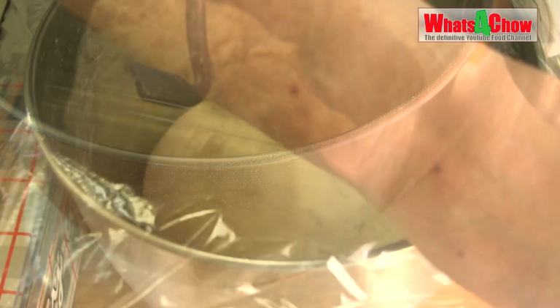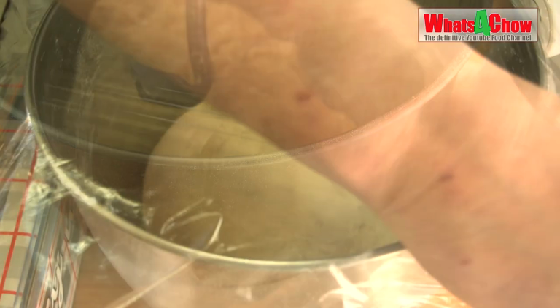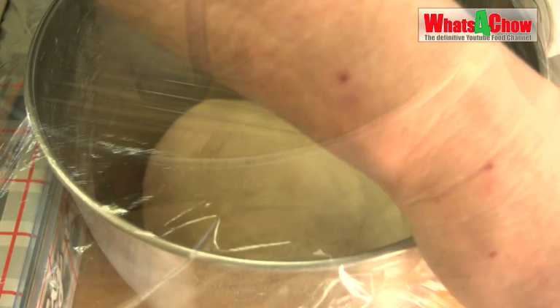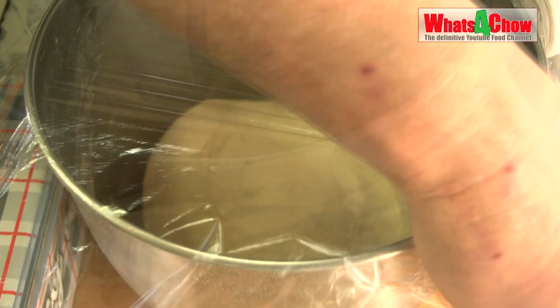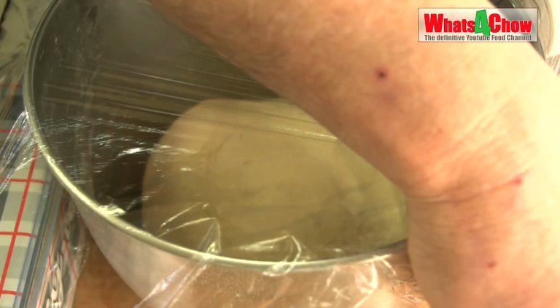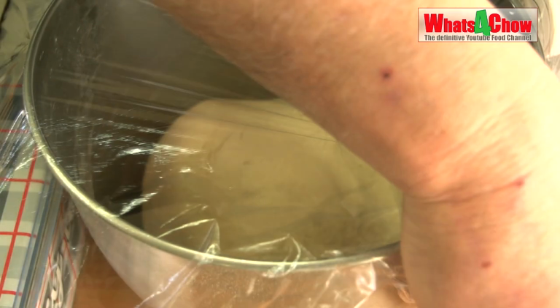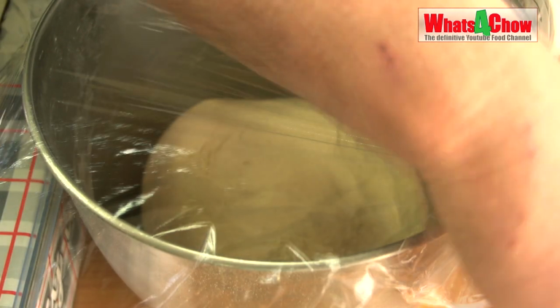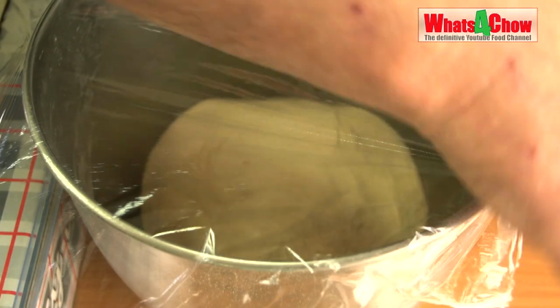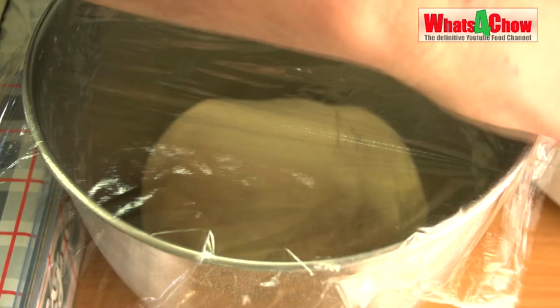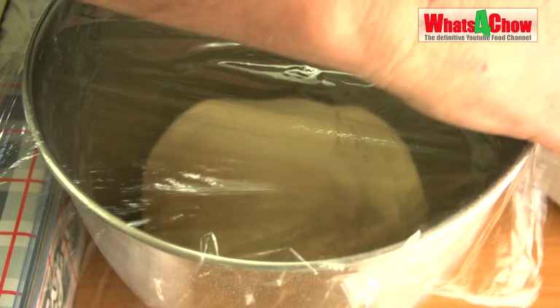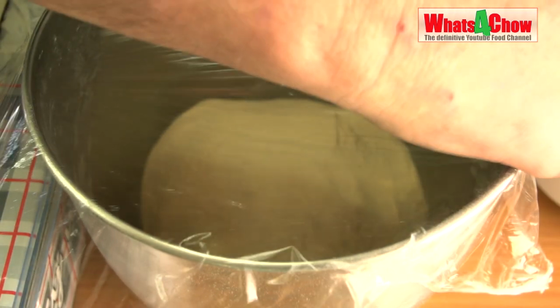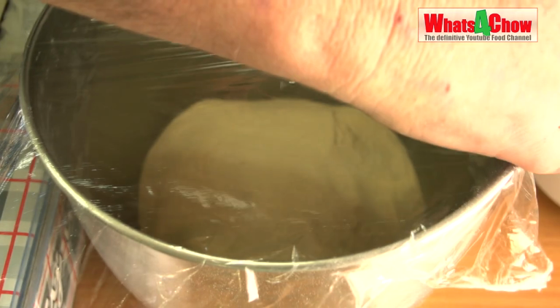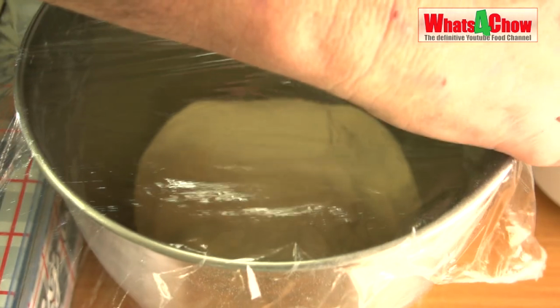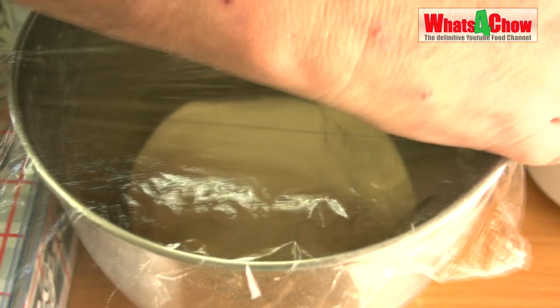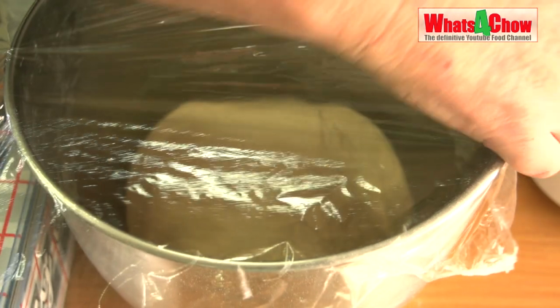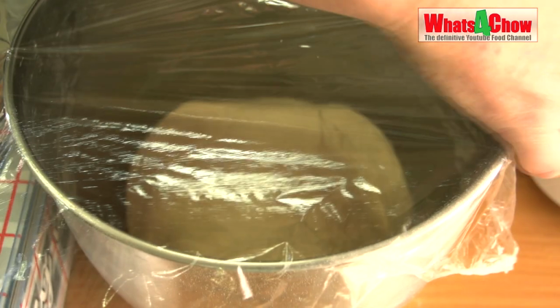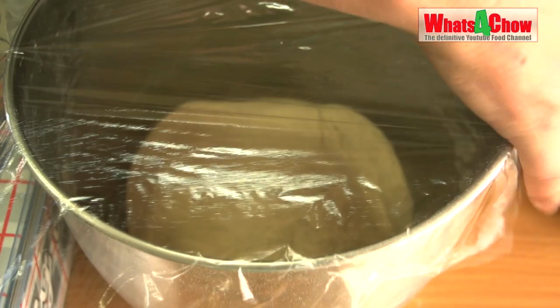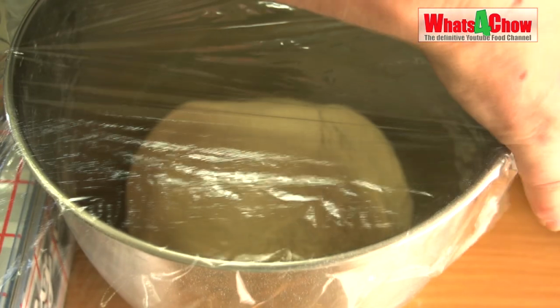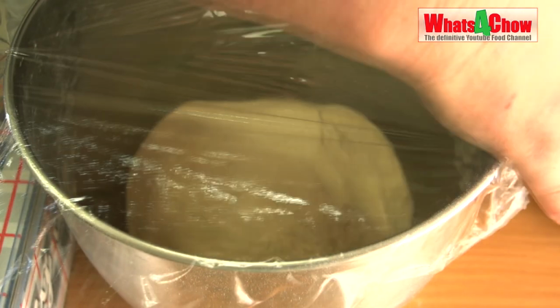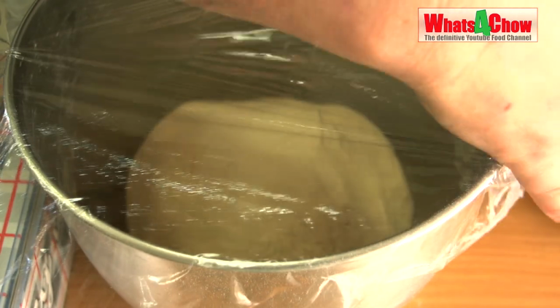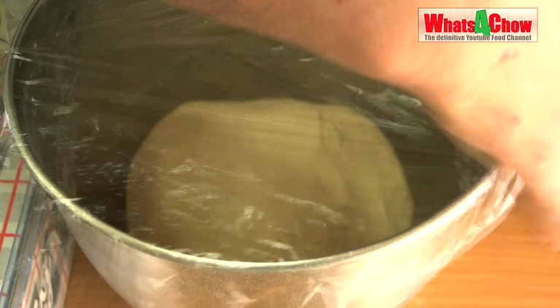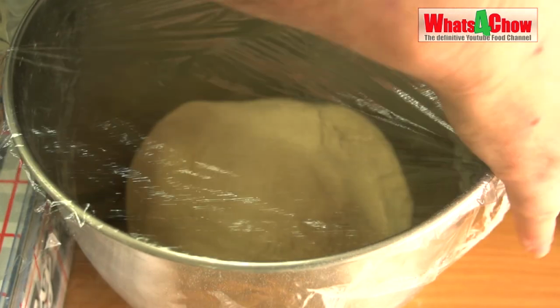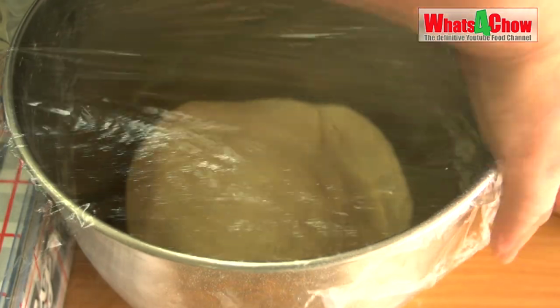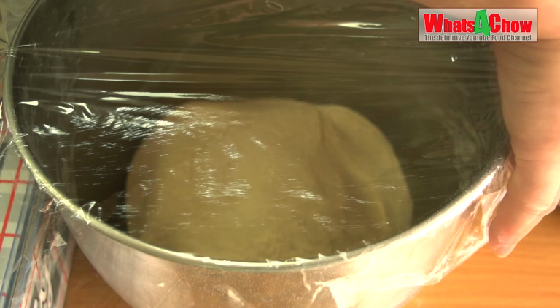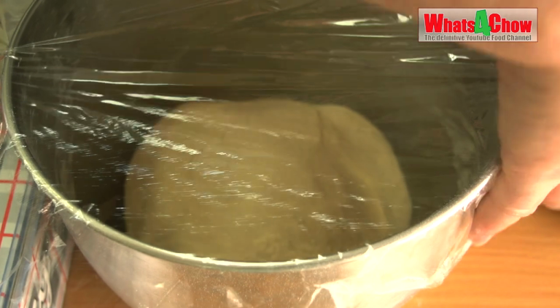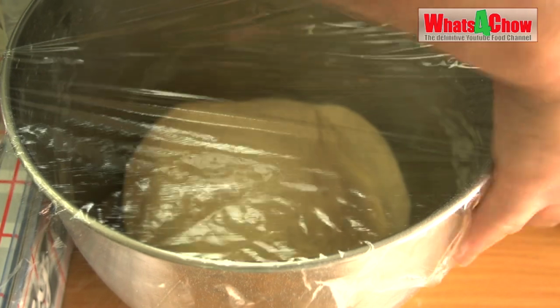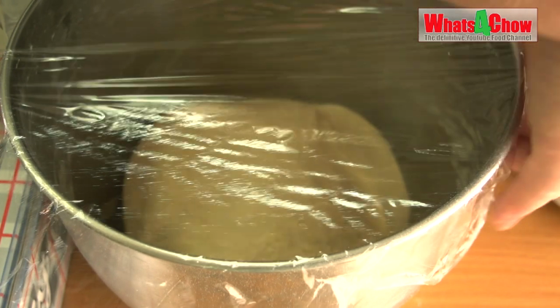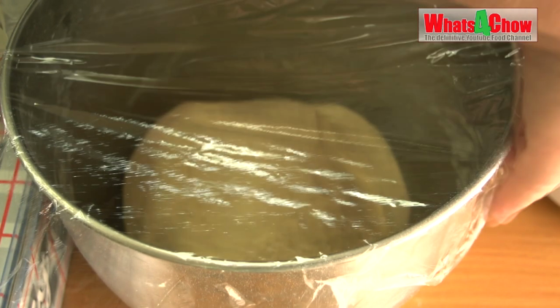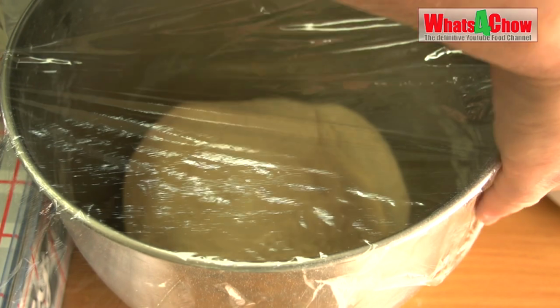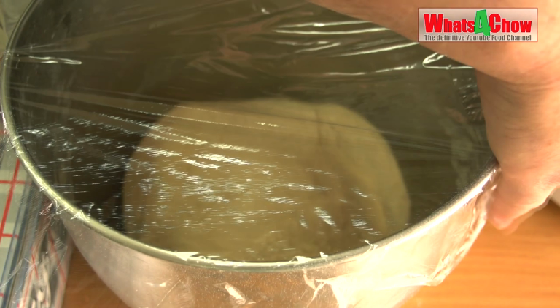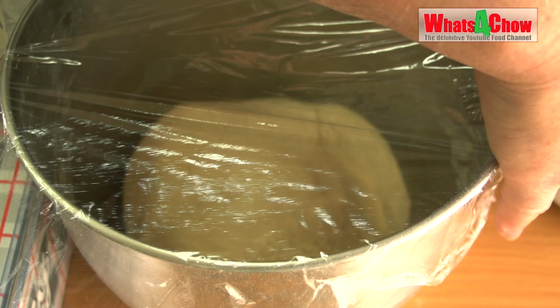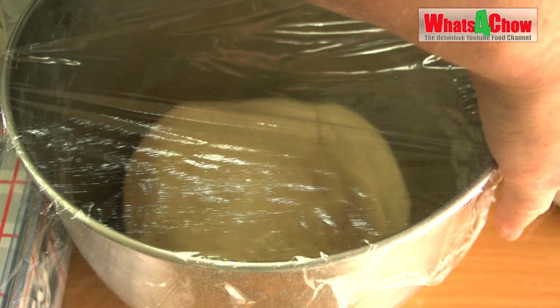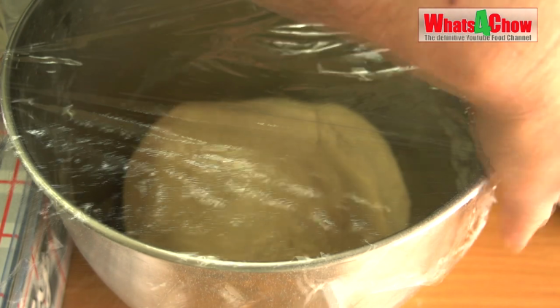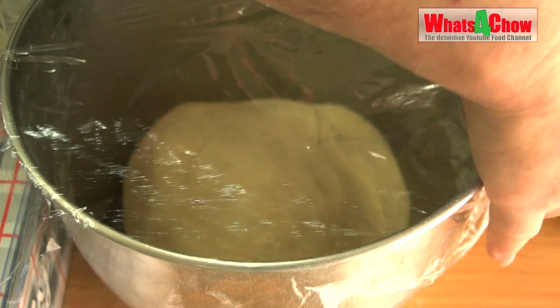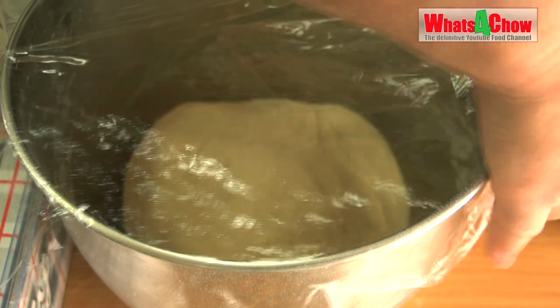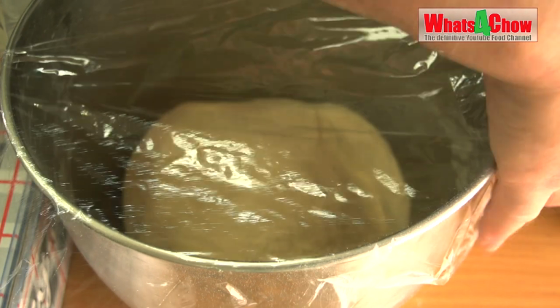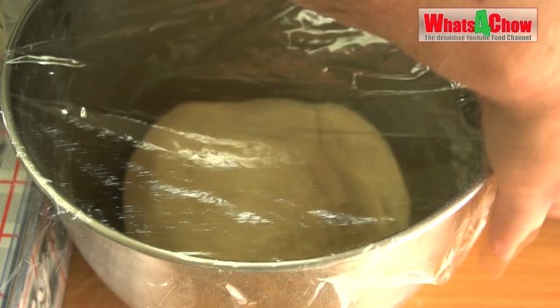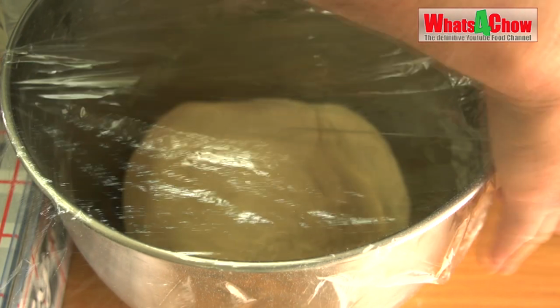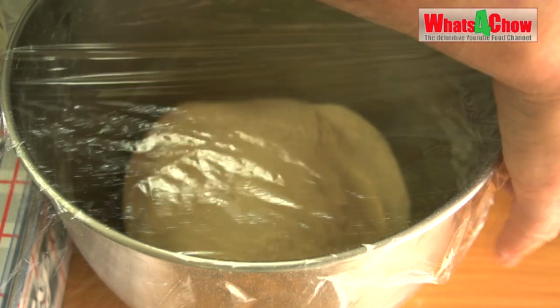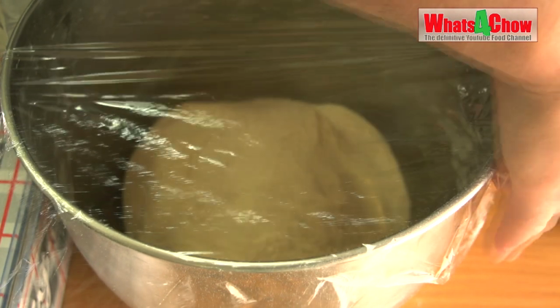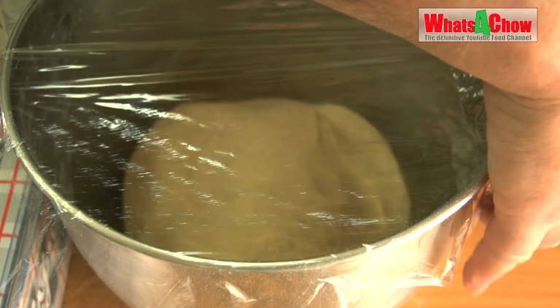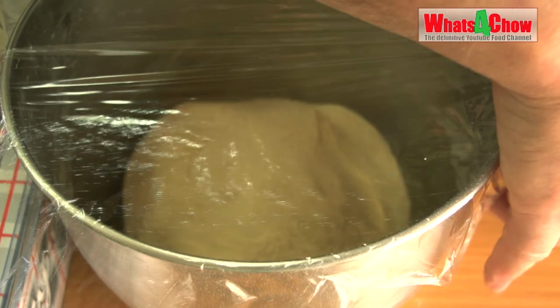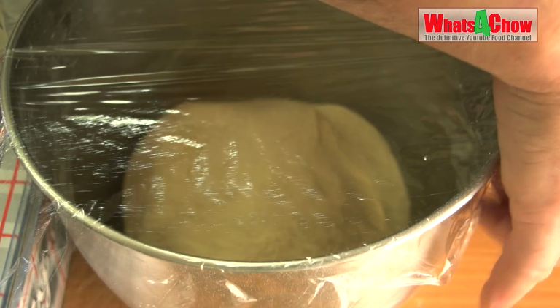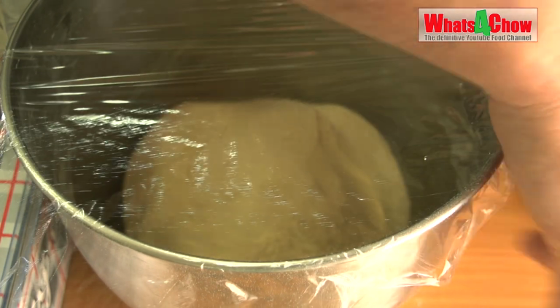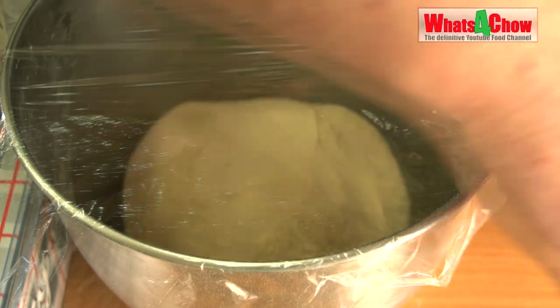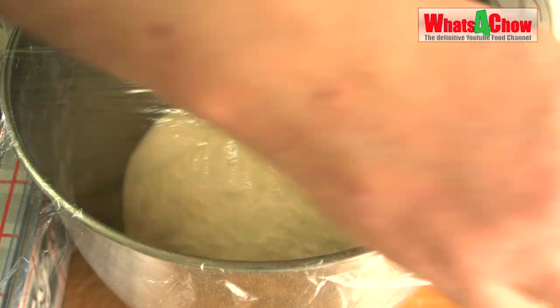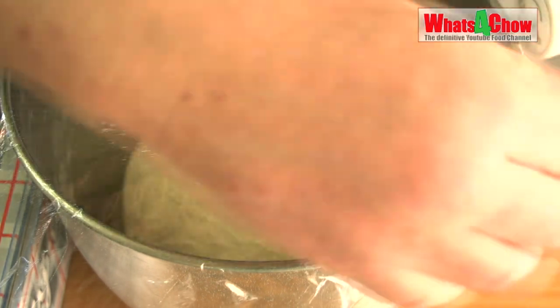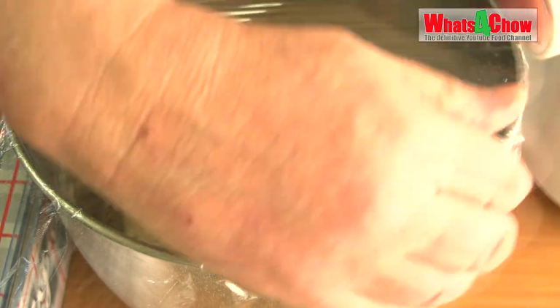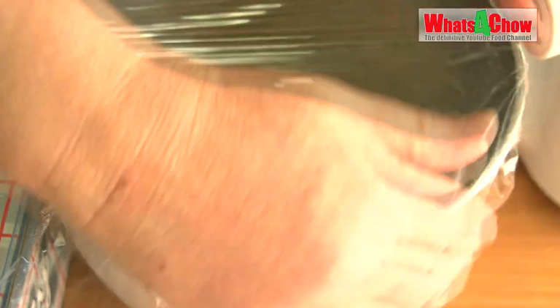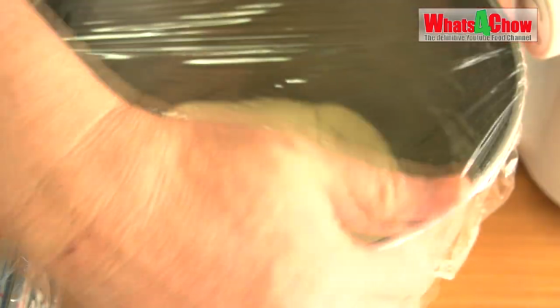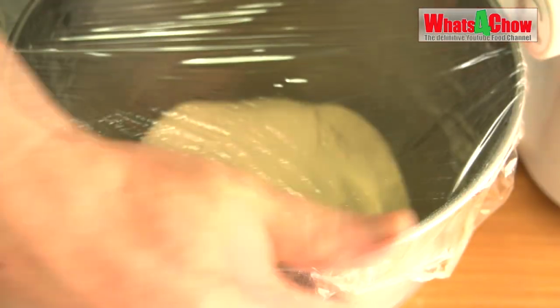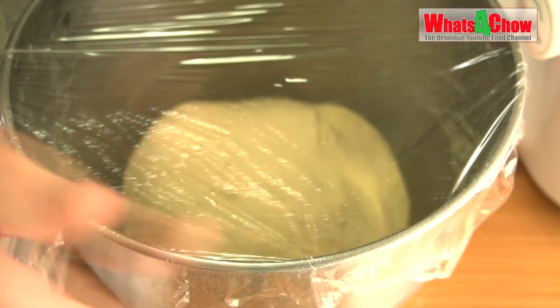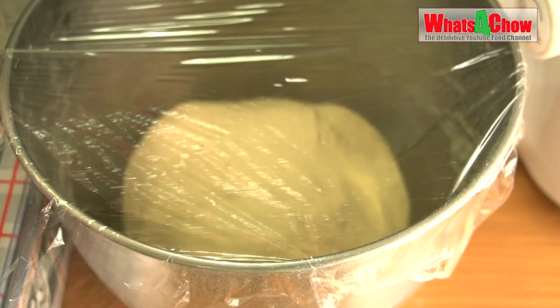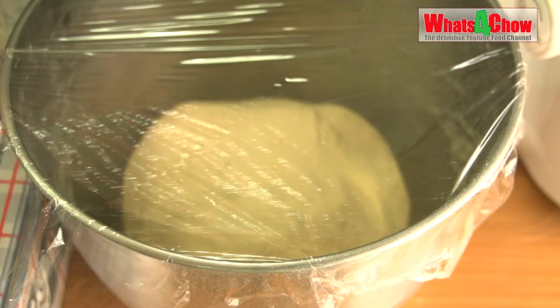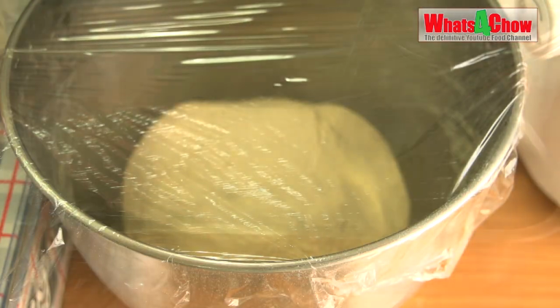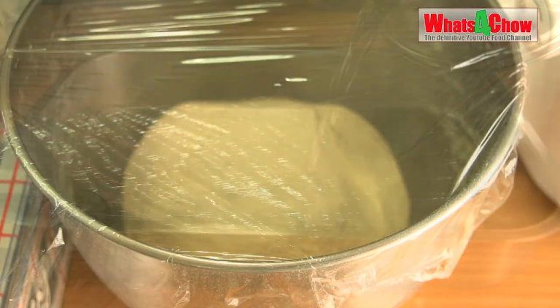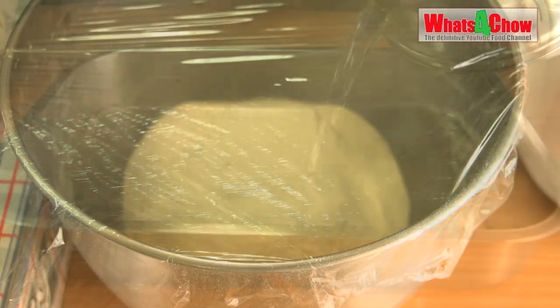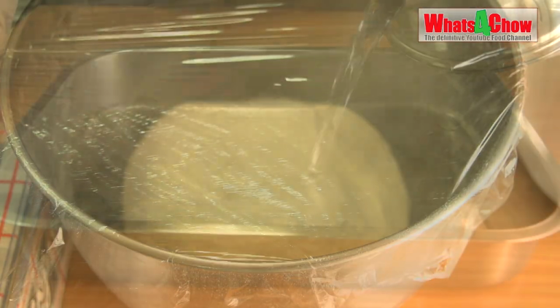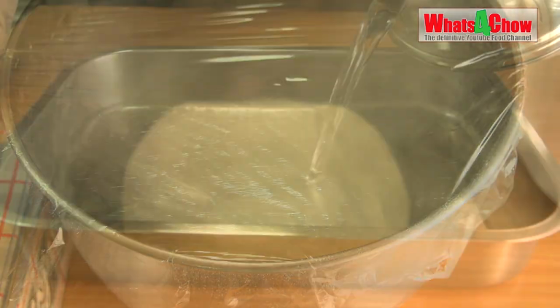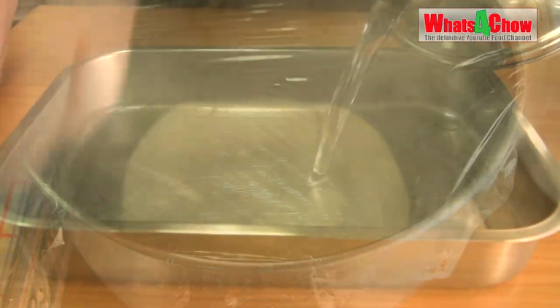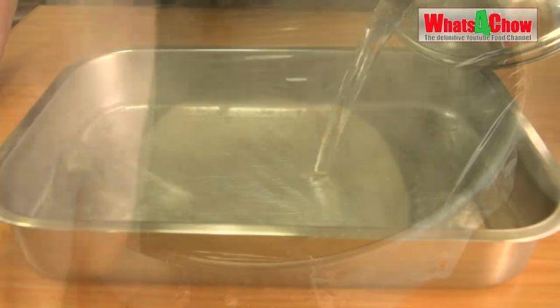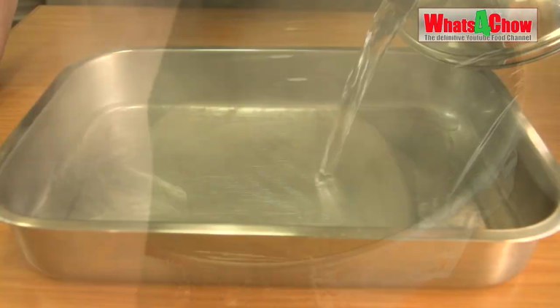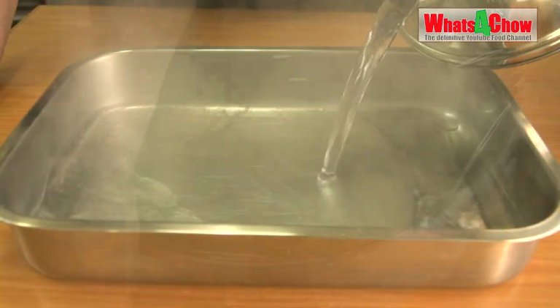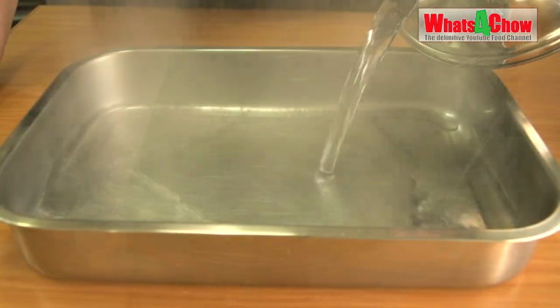Cover the bowl with cling wrap and leave it in a warm place to rise for 60 to 90 minutes until it has doubled in size.